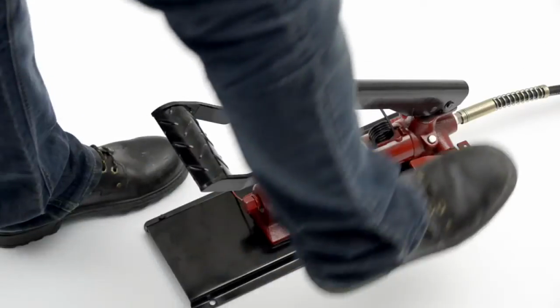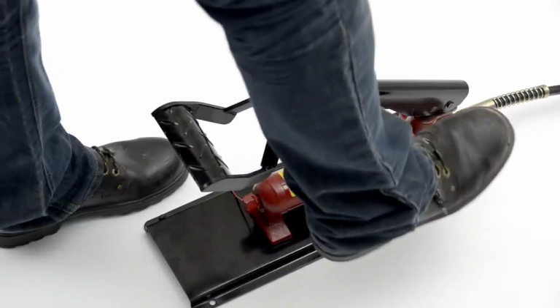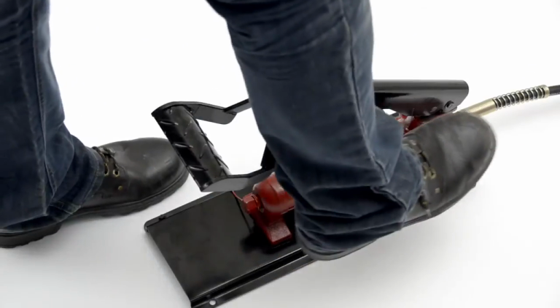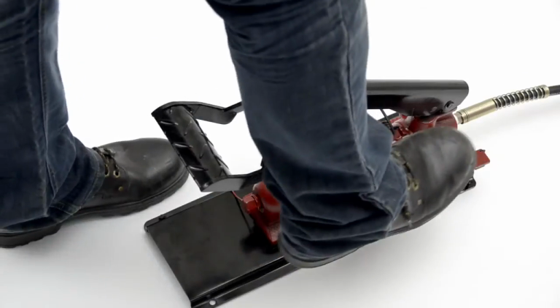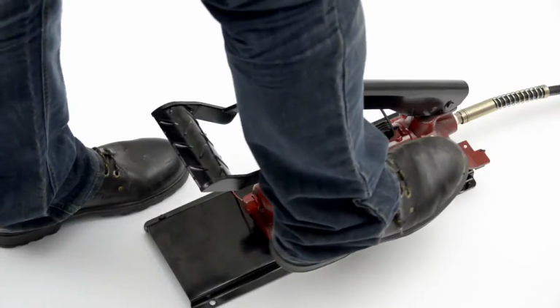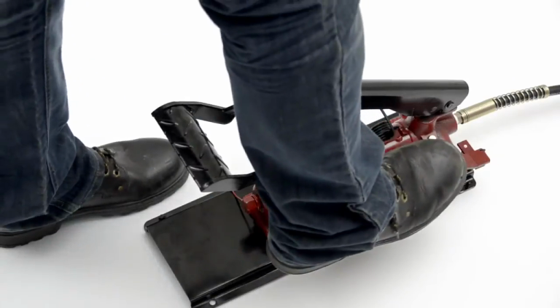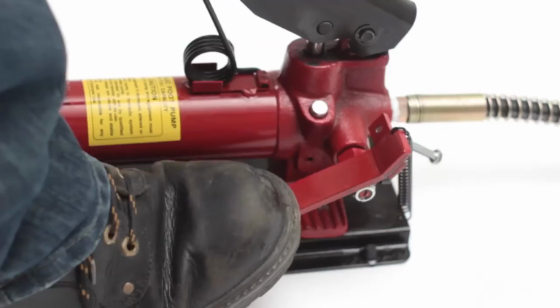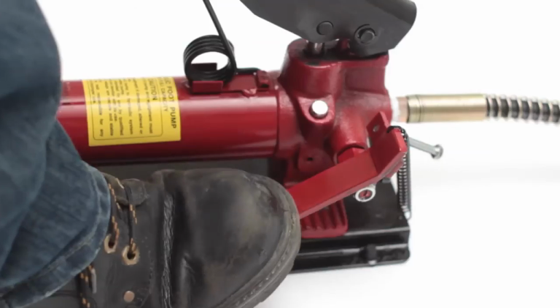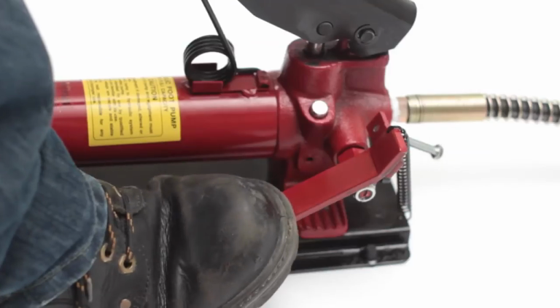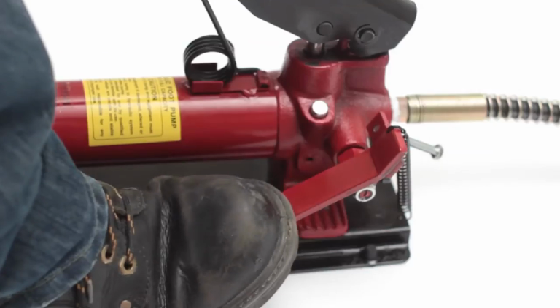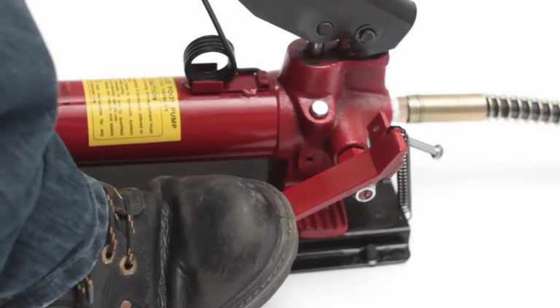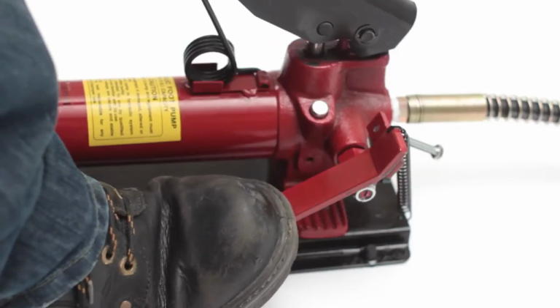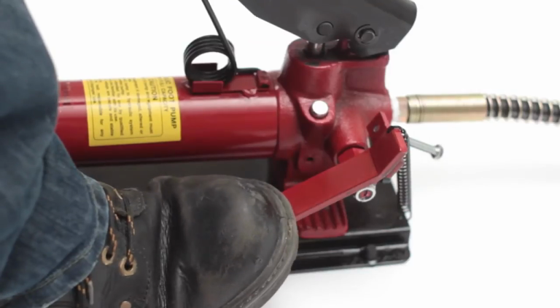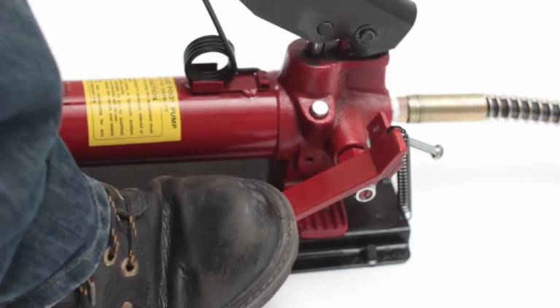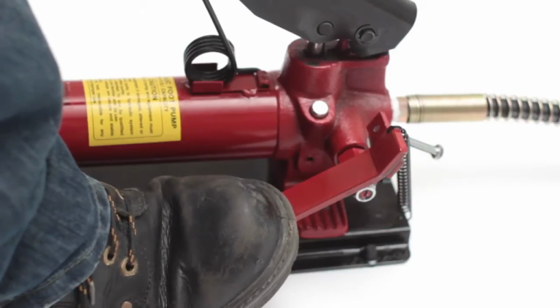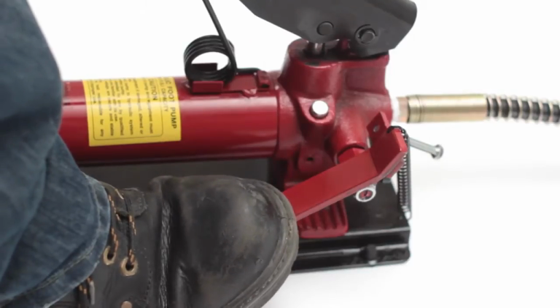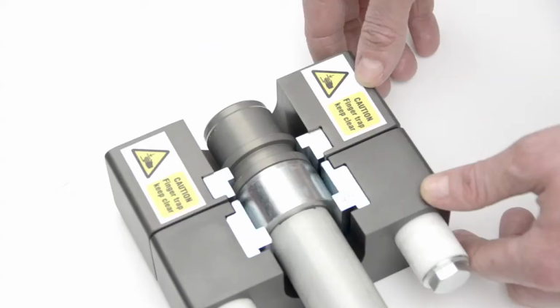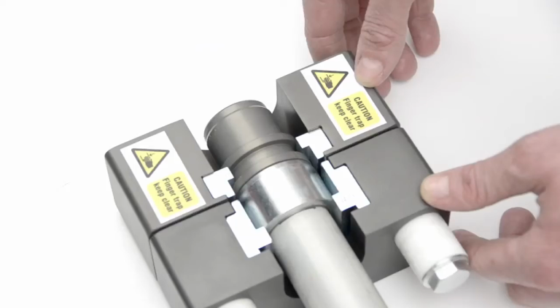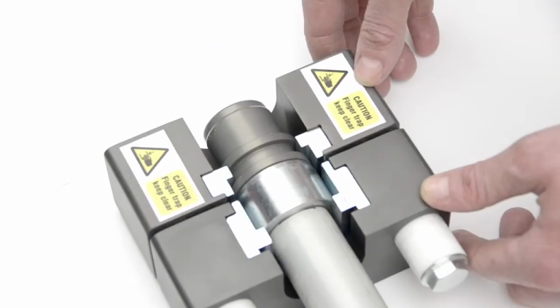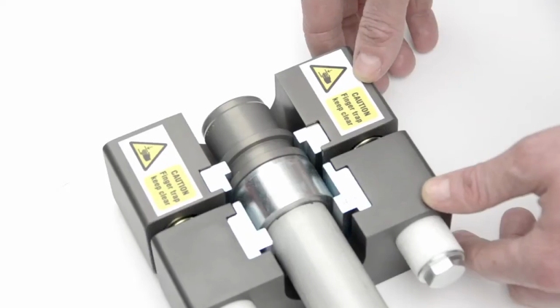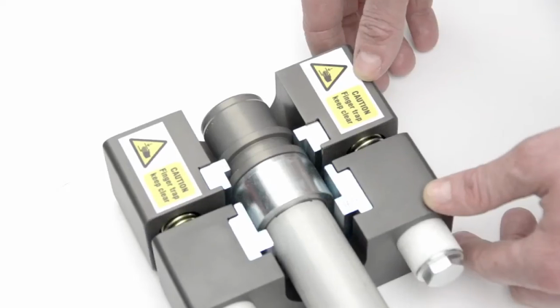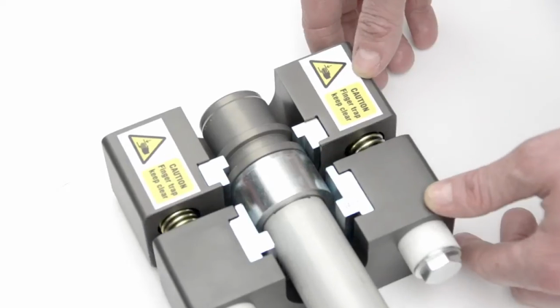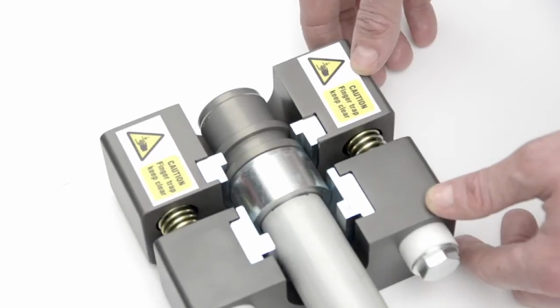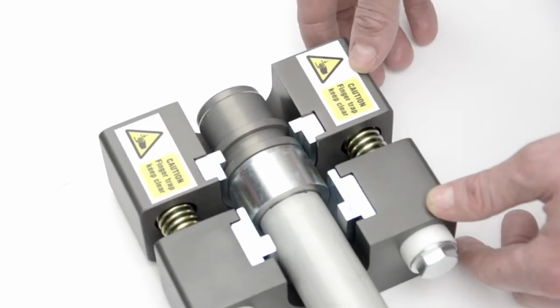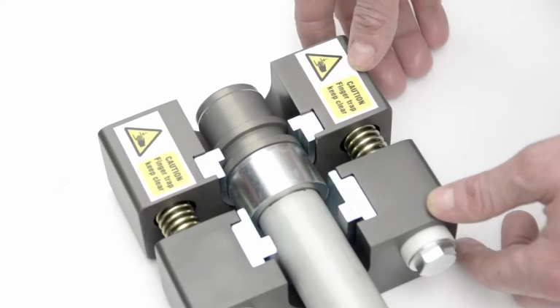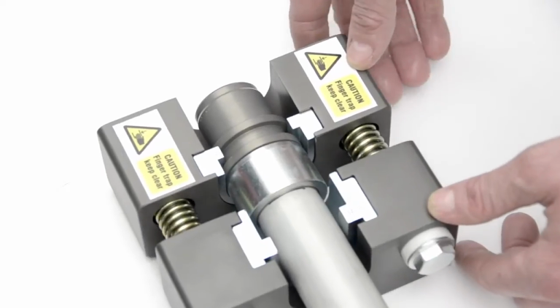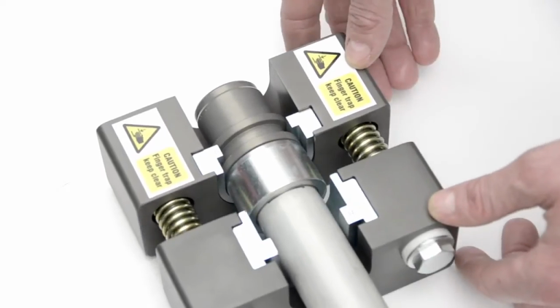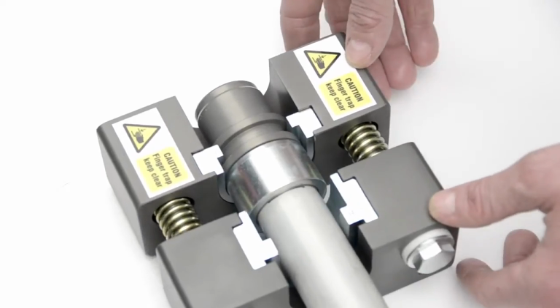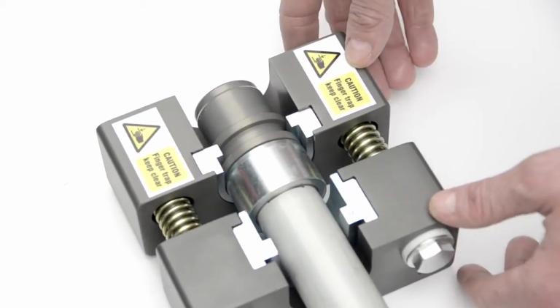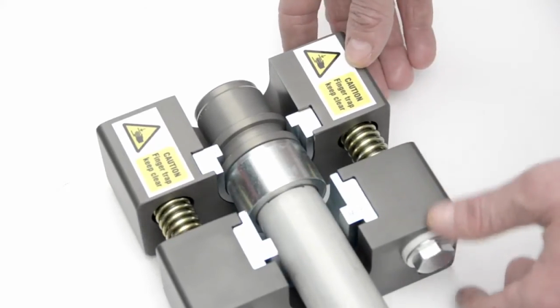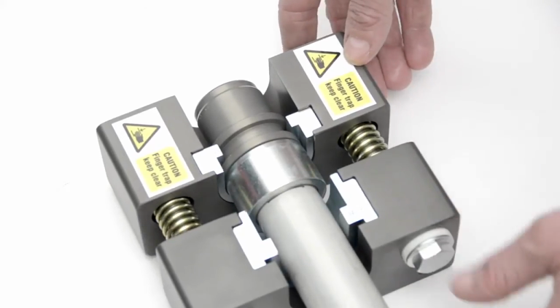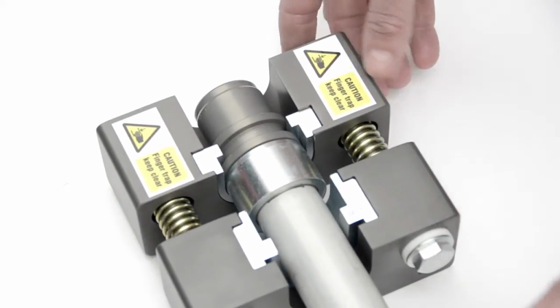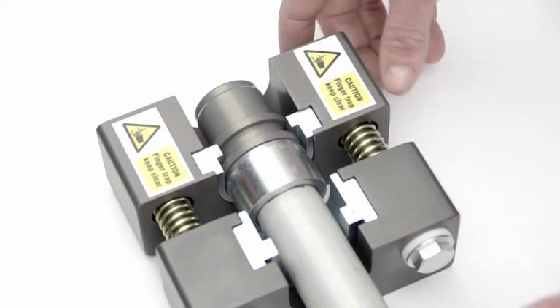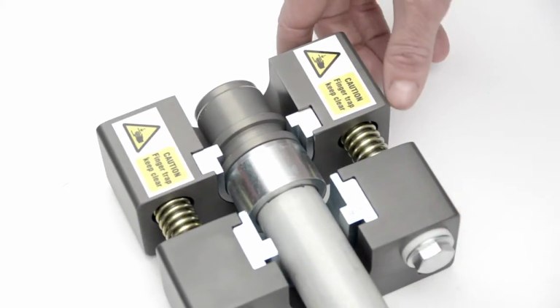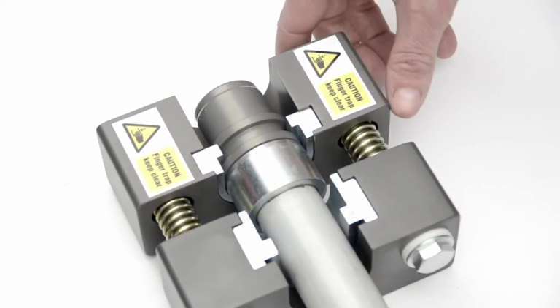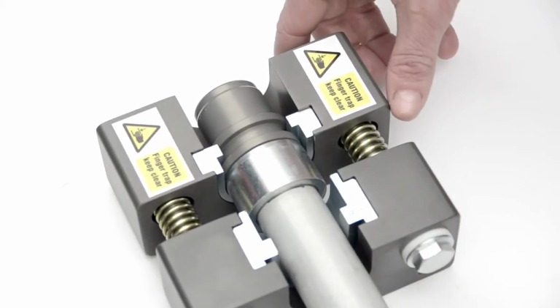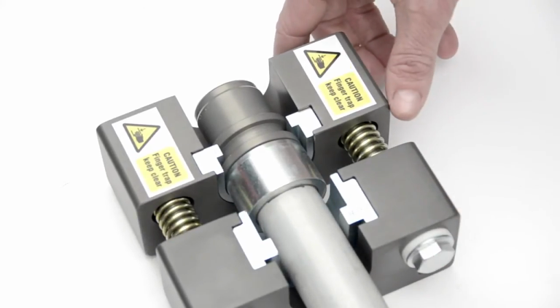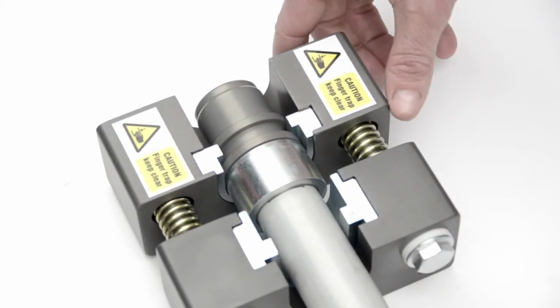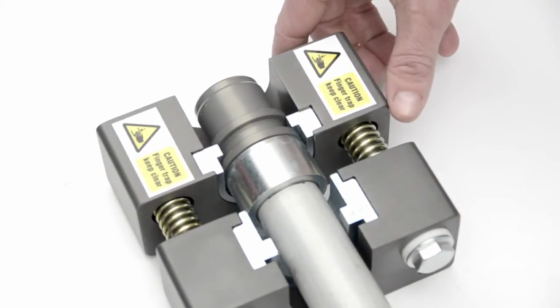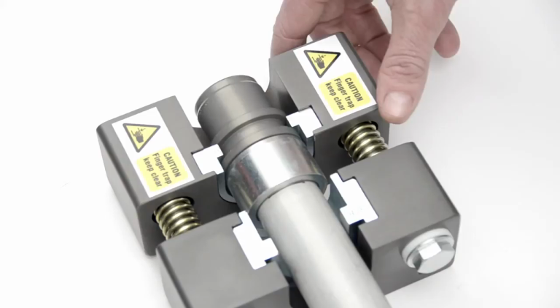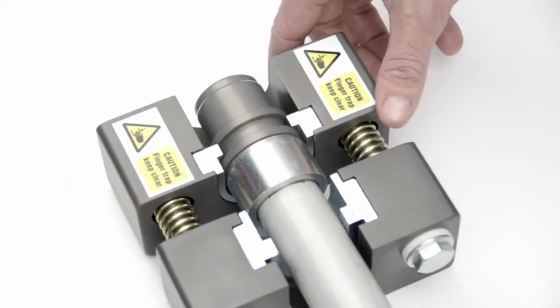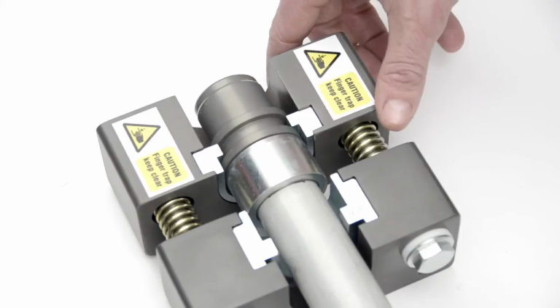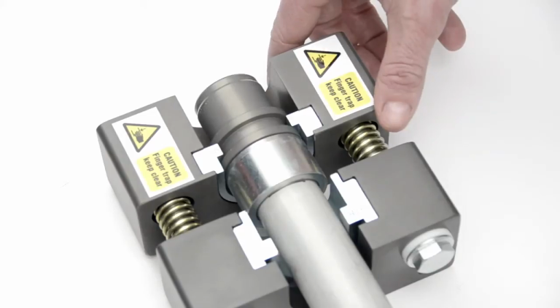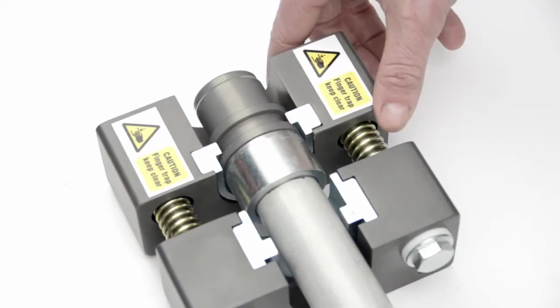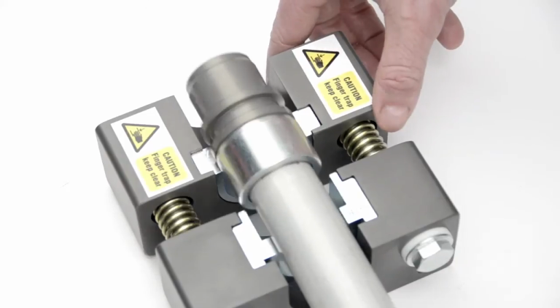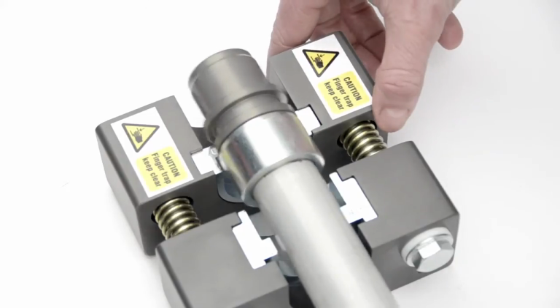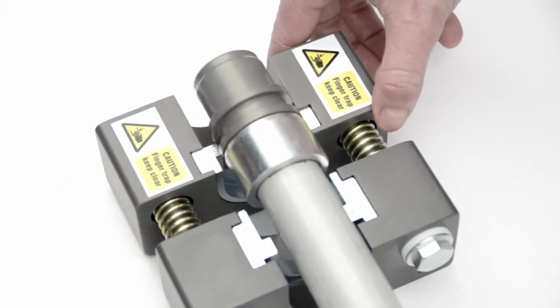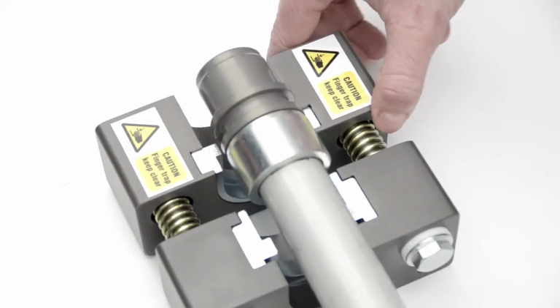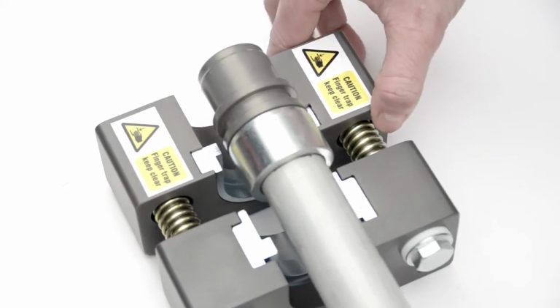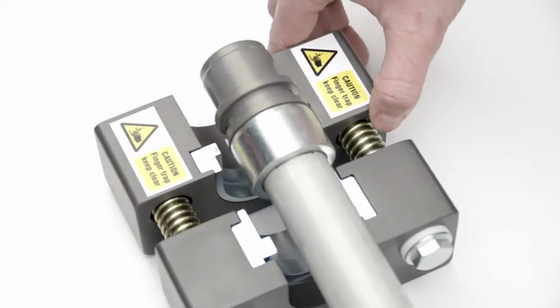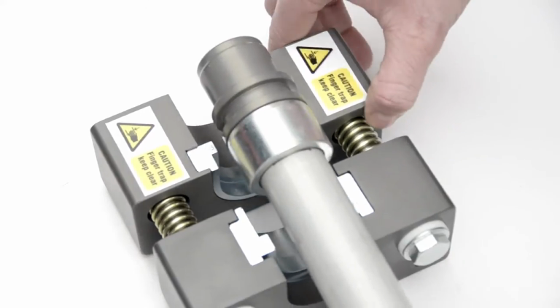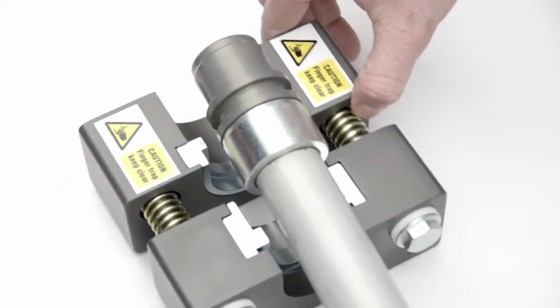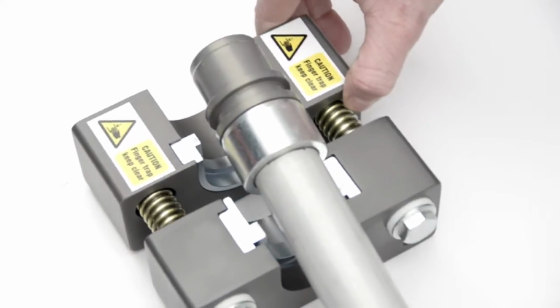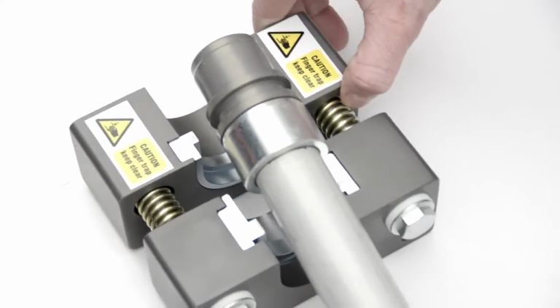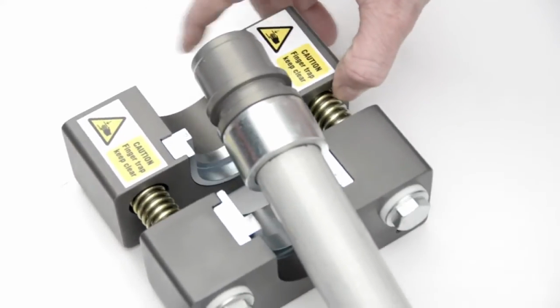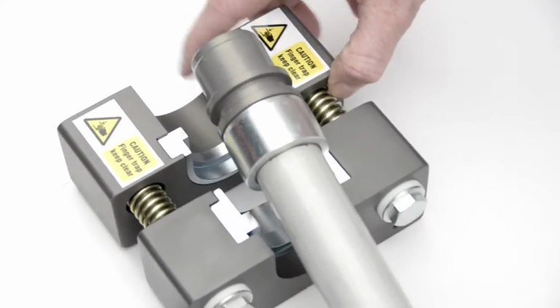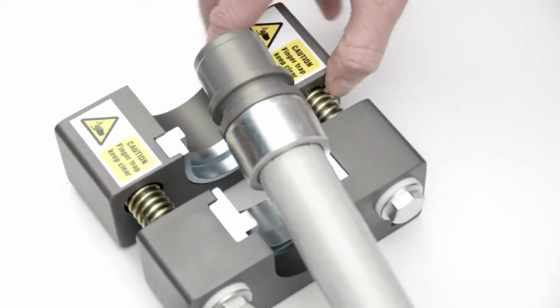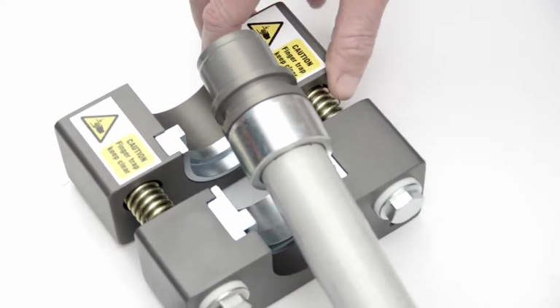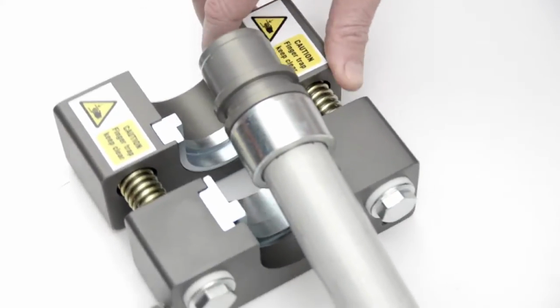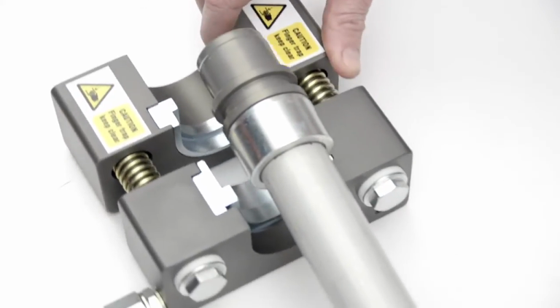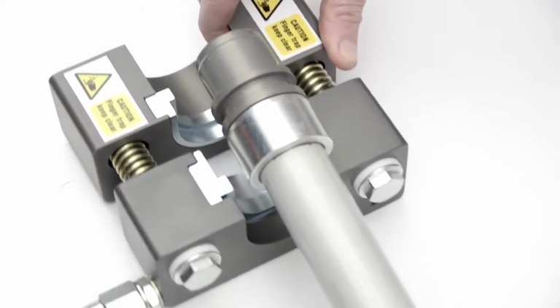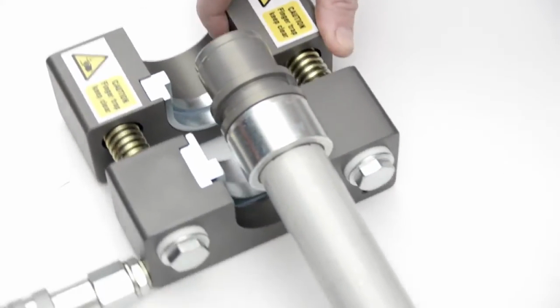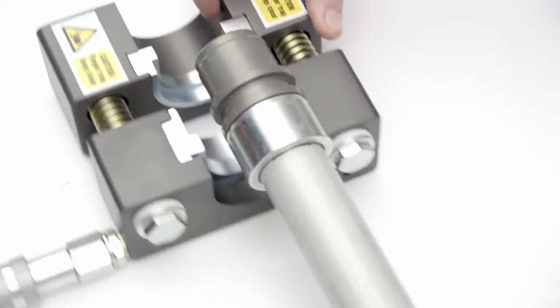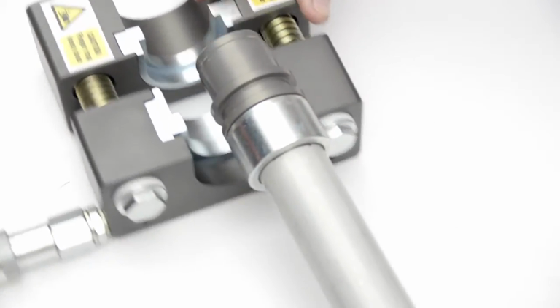Begin pumping the foot pump. Keep pumping until the nut is fully home and the joint is made. Release the pressure at the foot pump and remove the tool from the pipe to complete the joint.